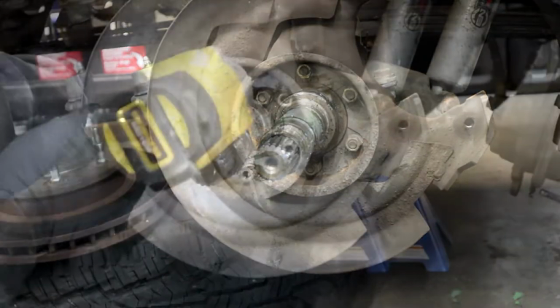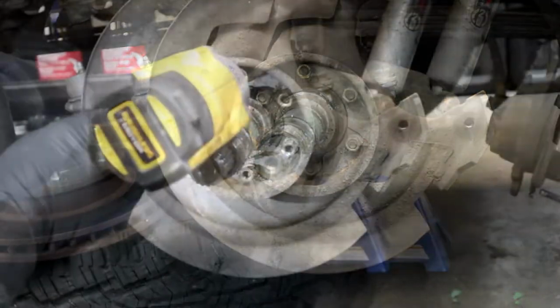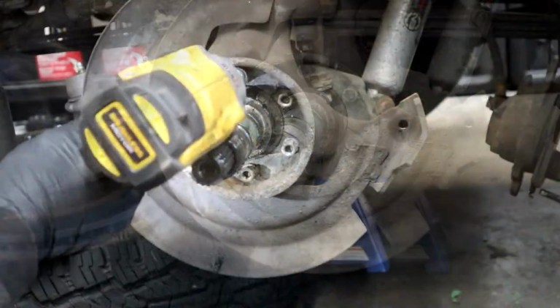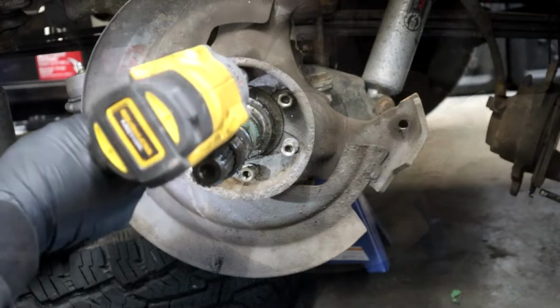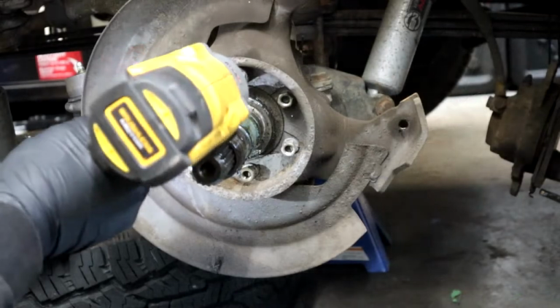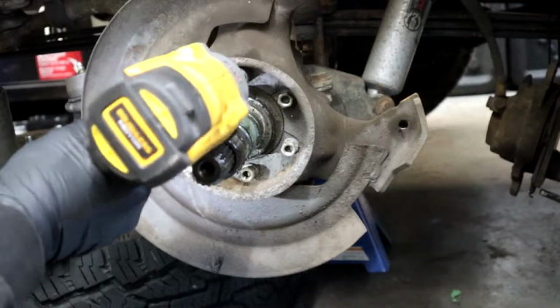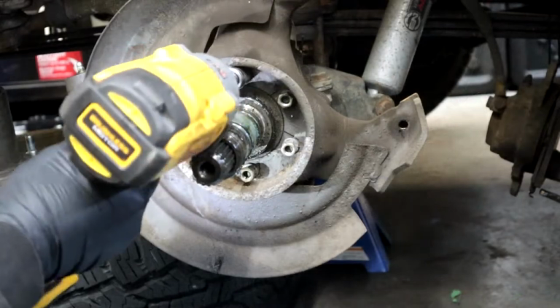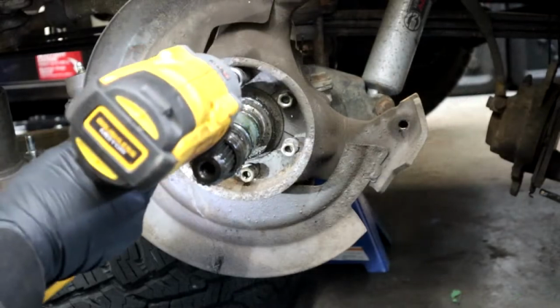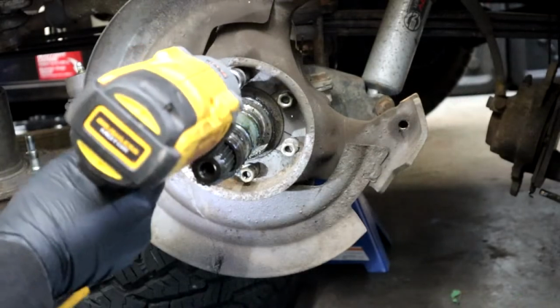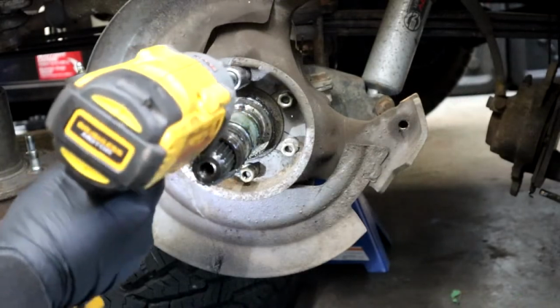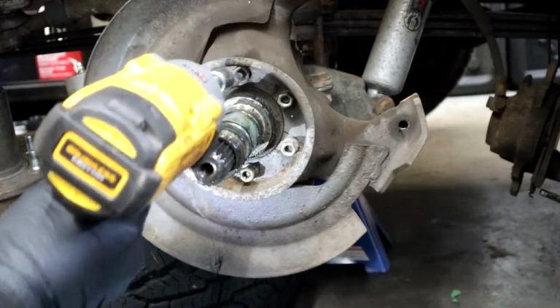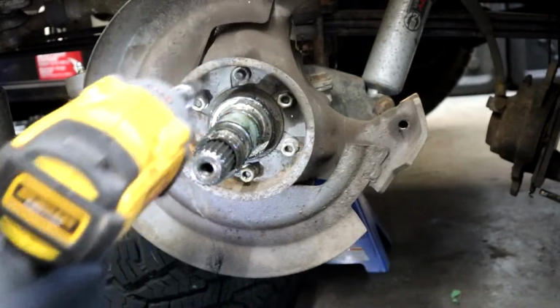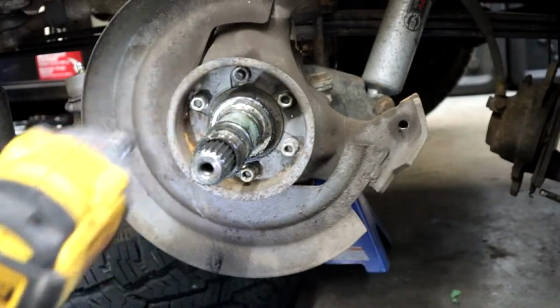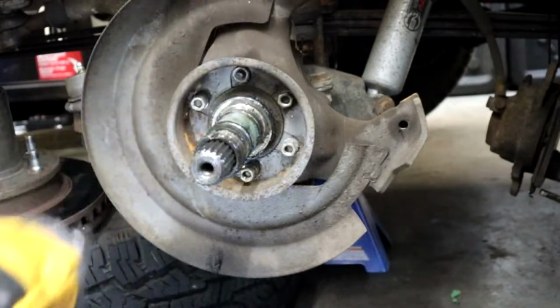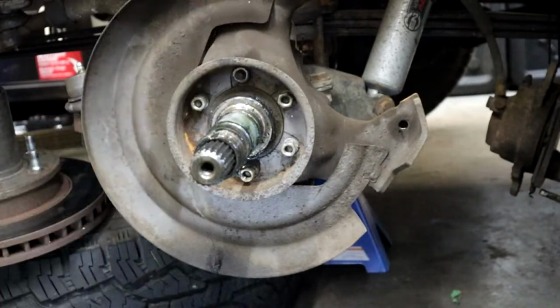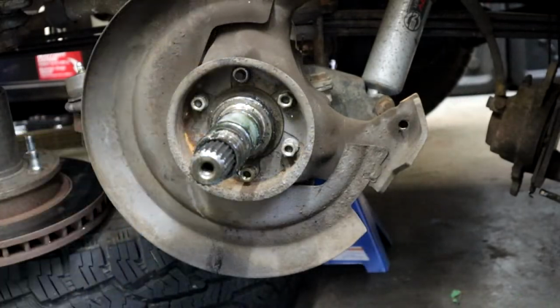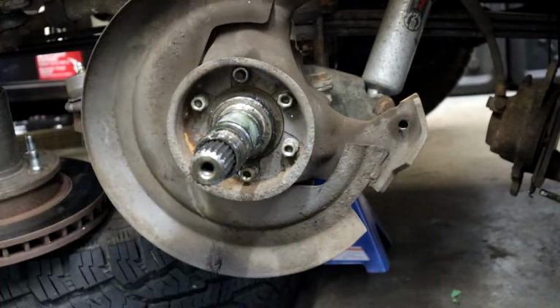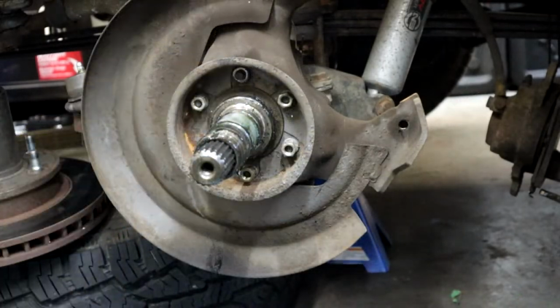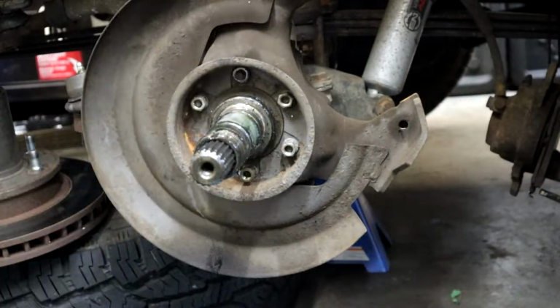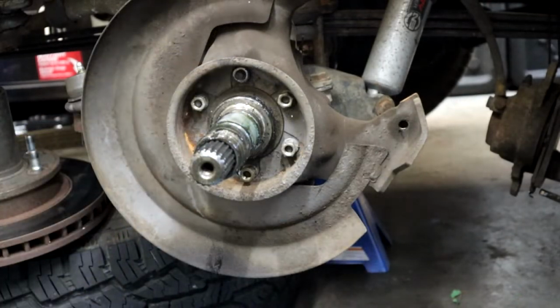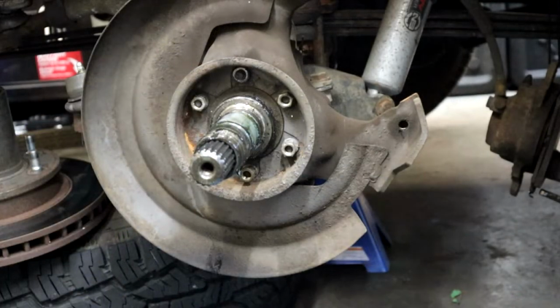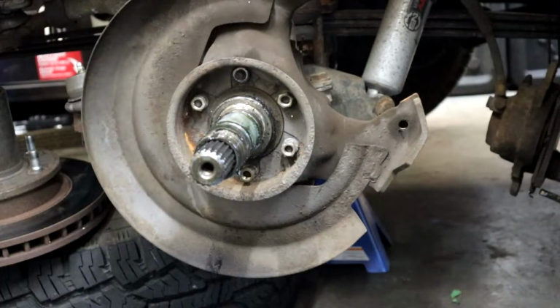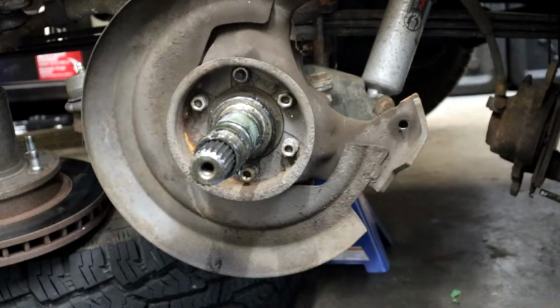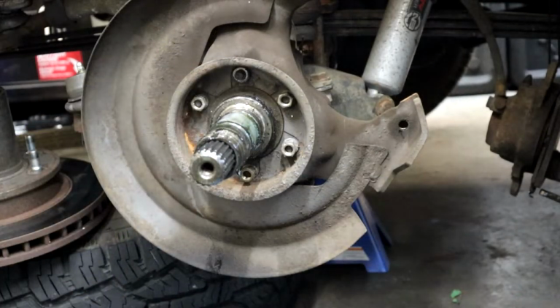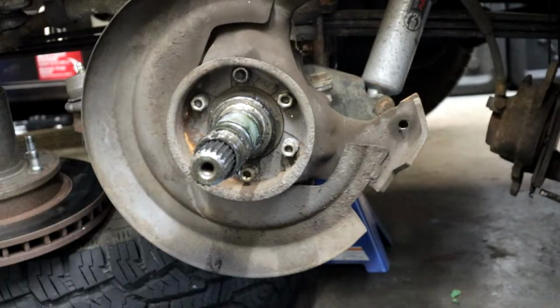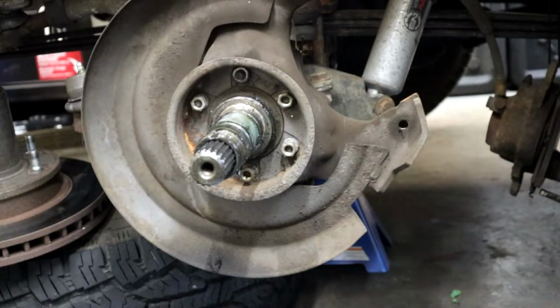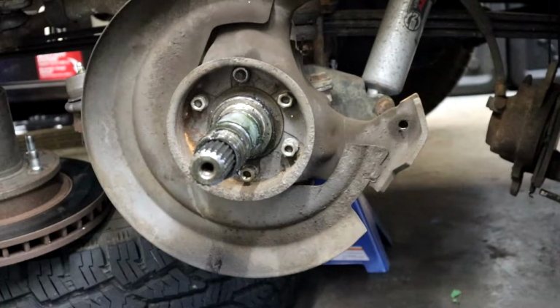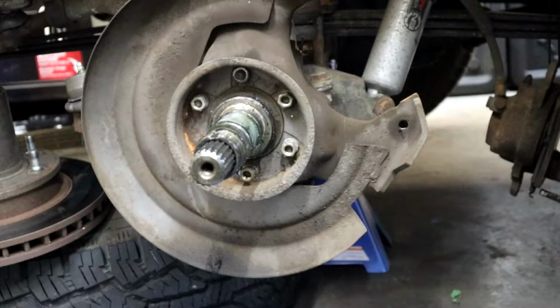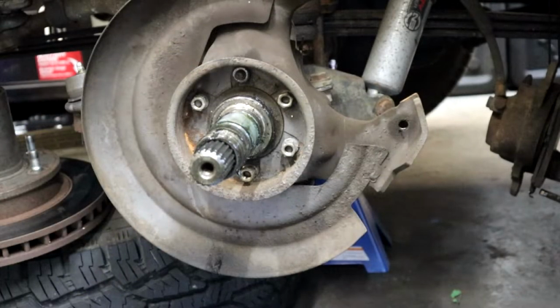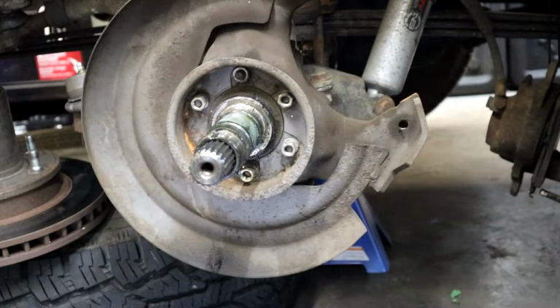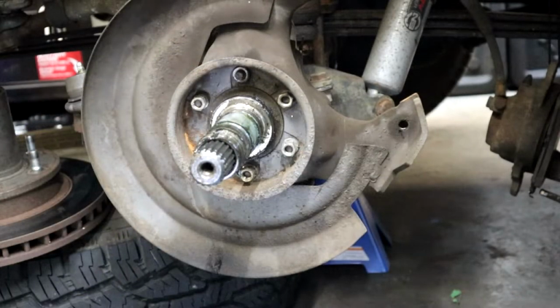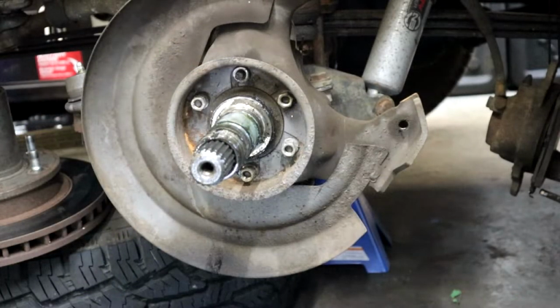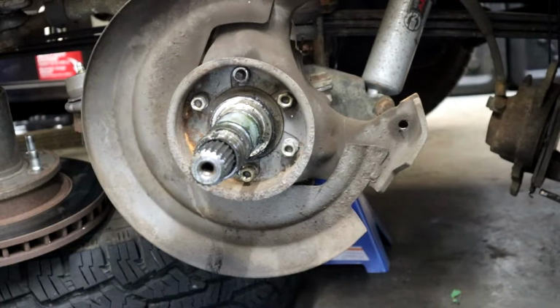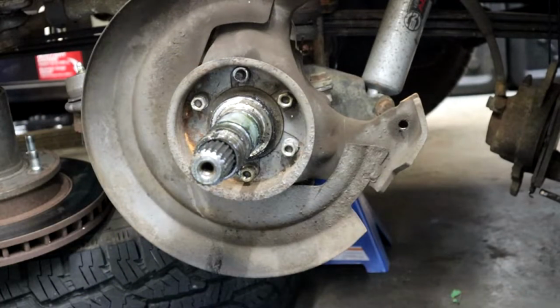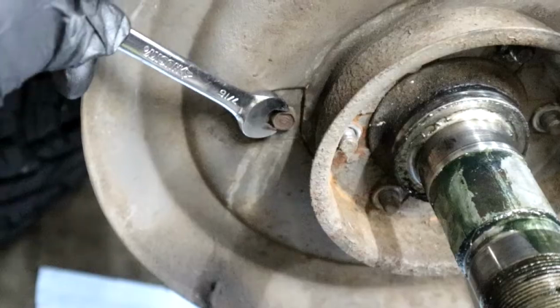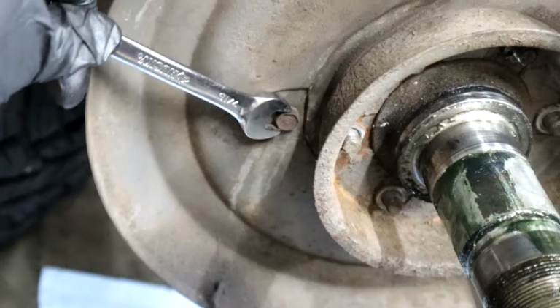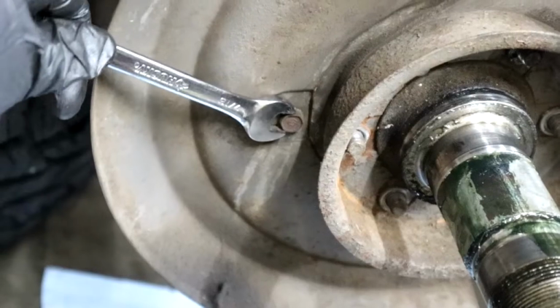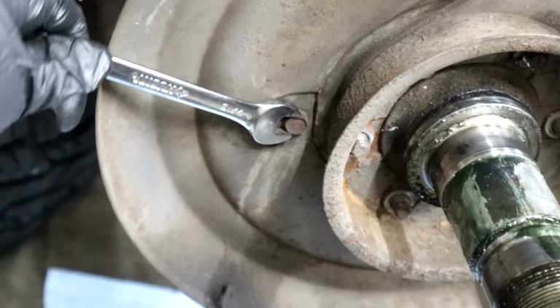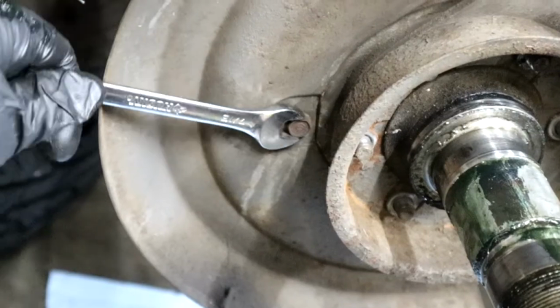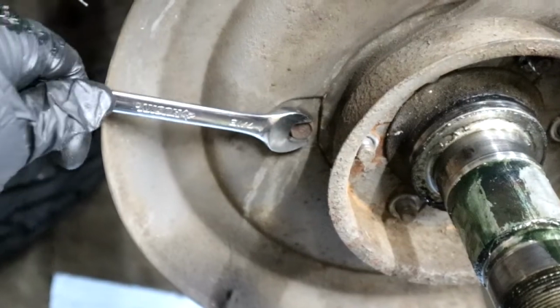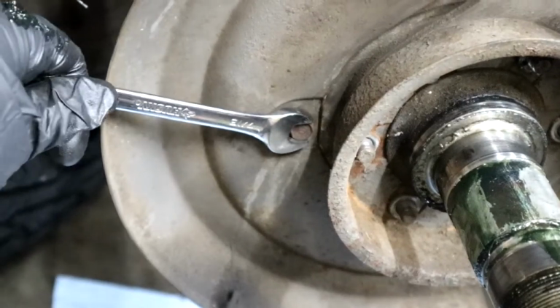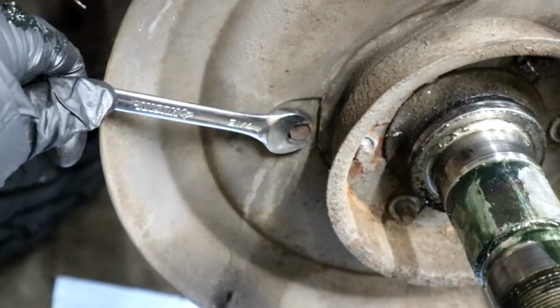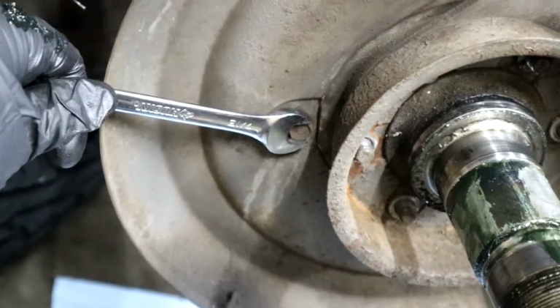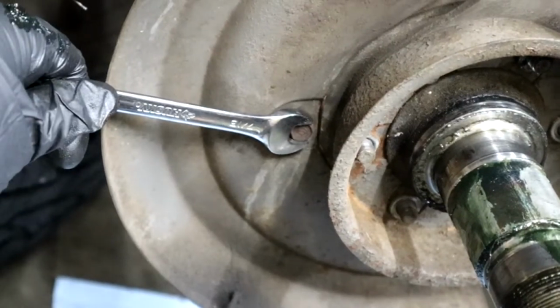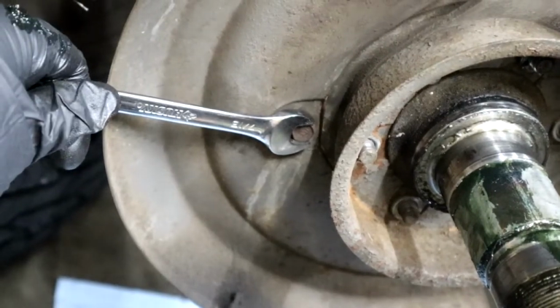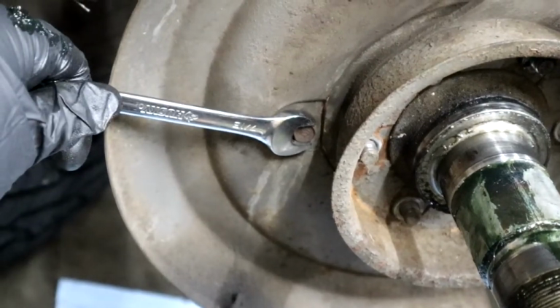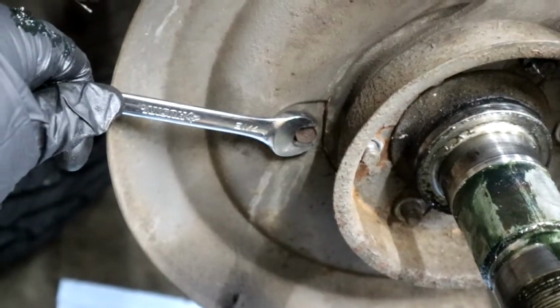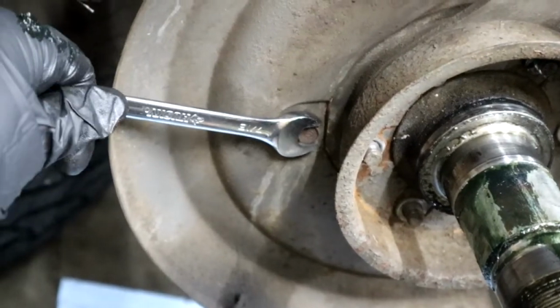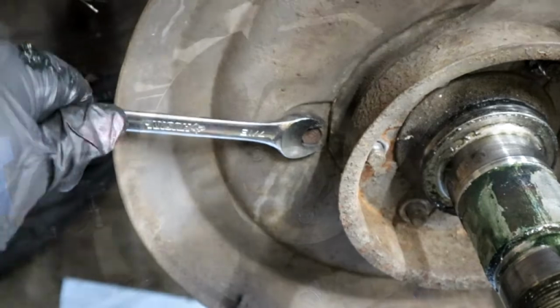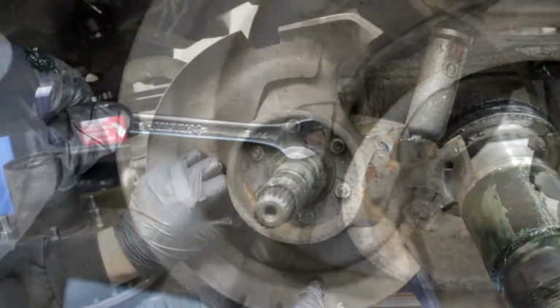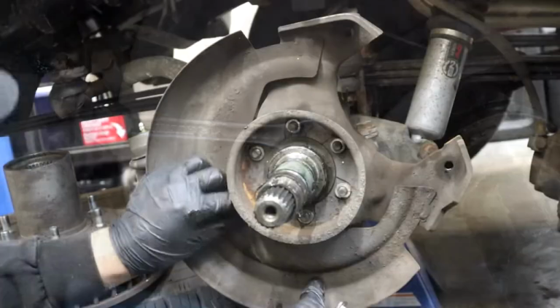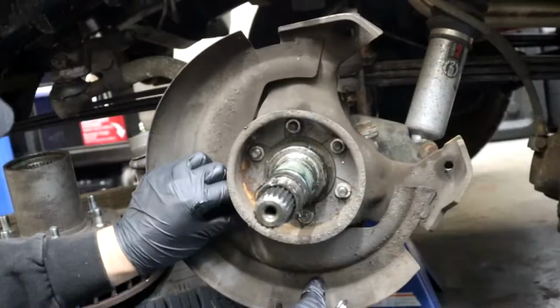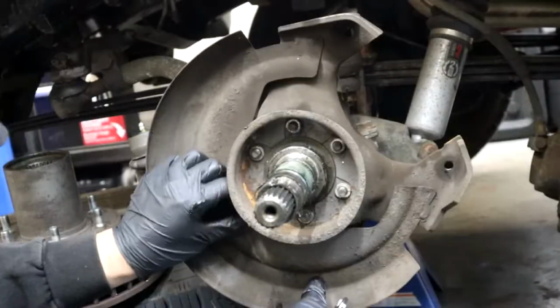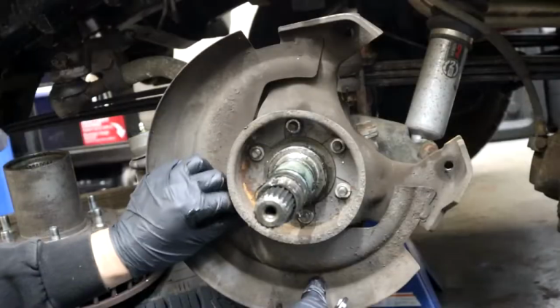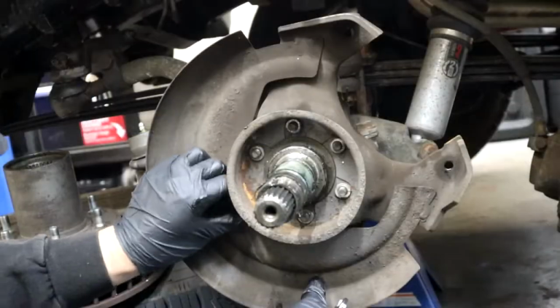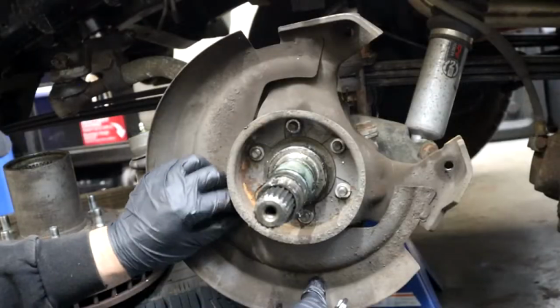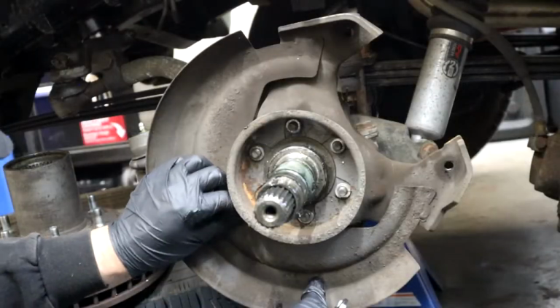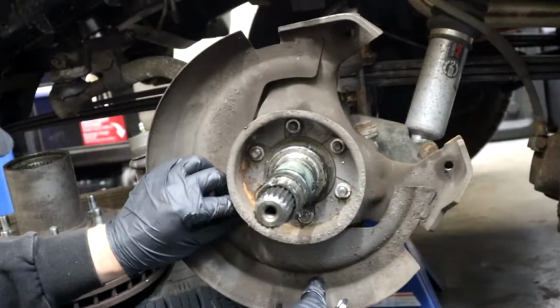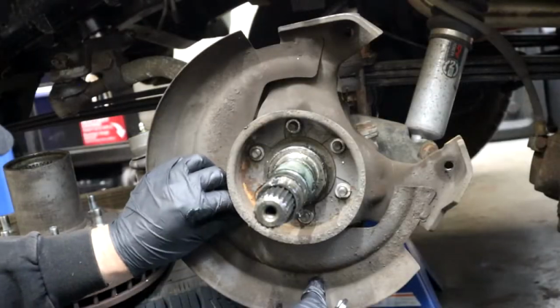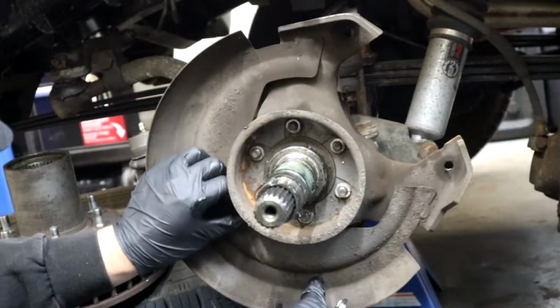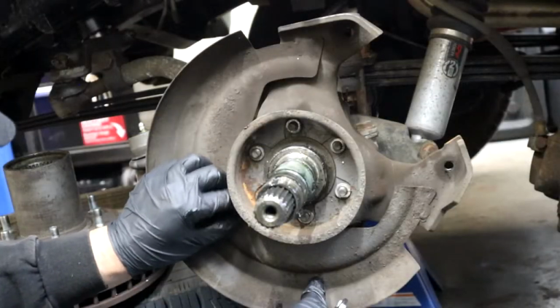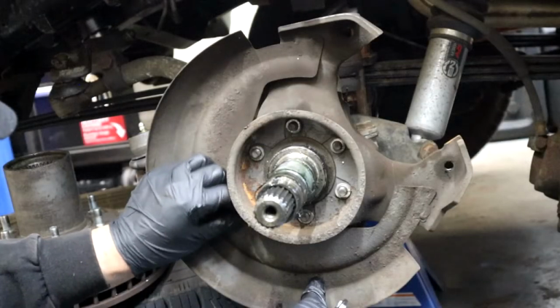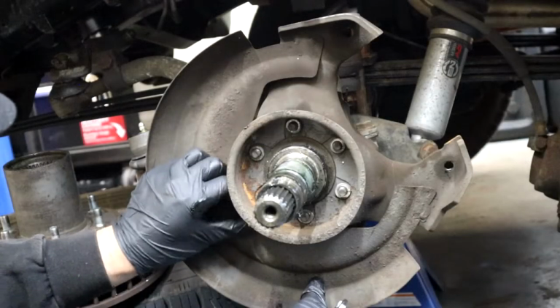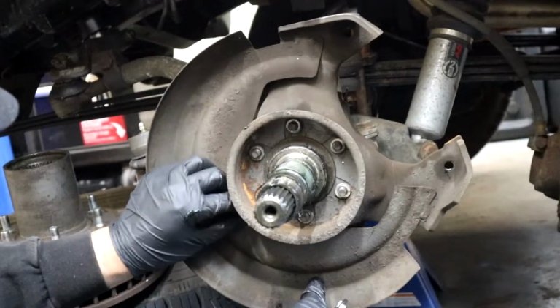Once the hub is off you can pull off this dust shield slash caliper mounting bracket — it's held on by six nuts and one little bolt on the side.